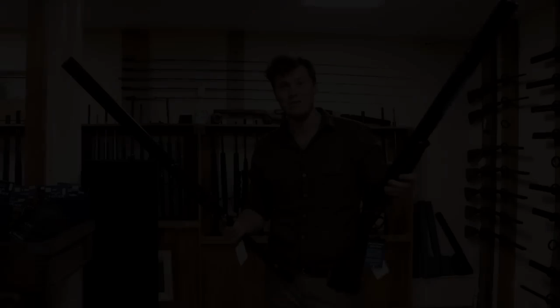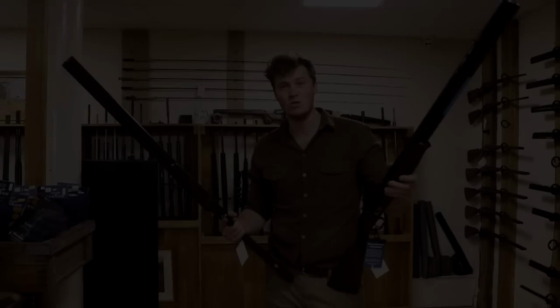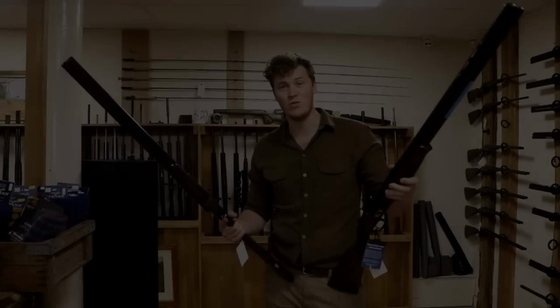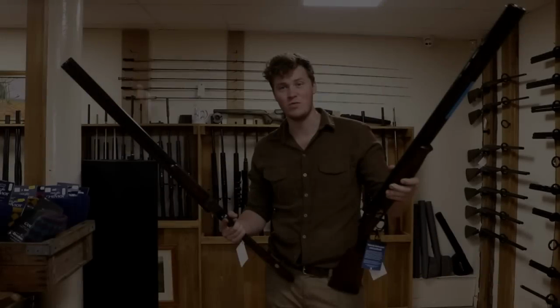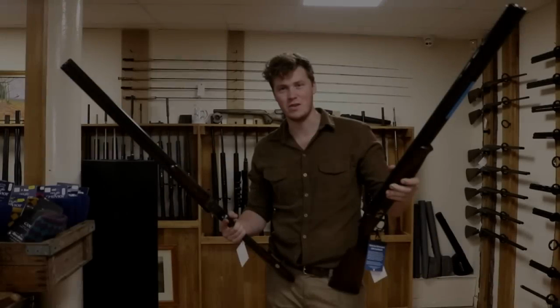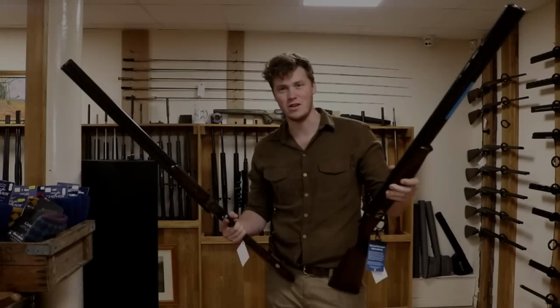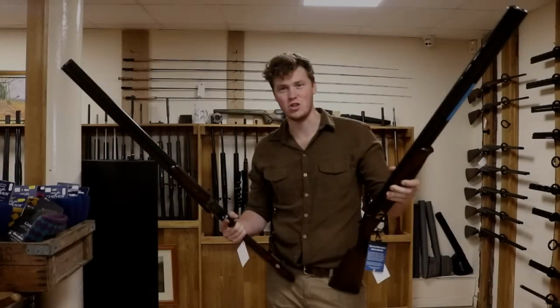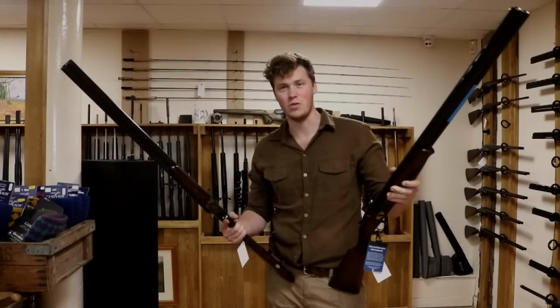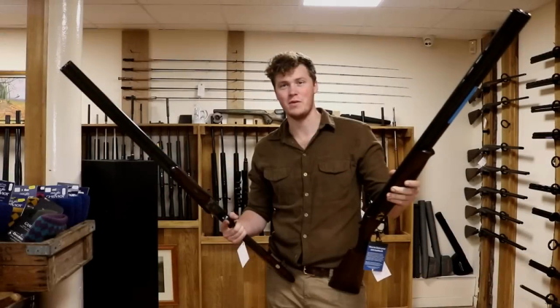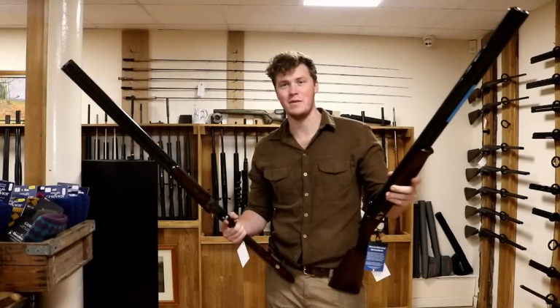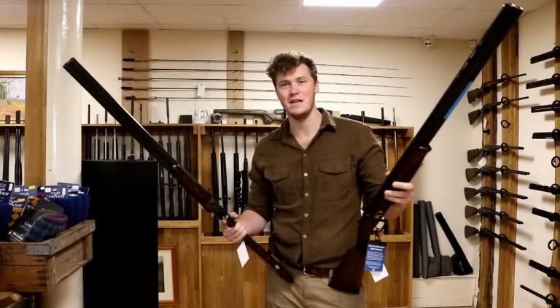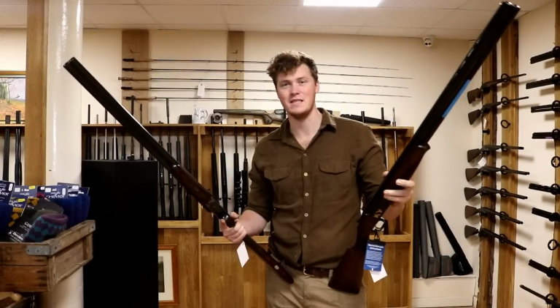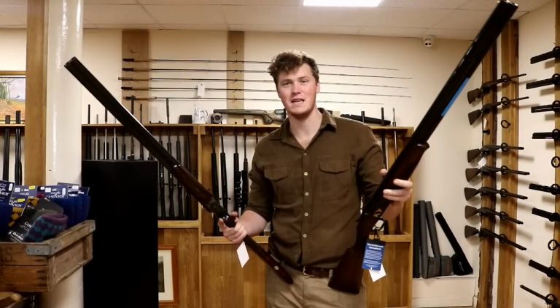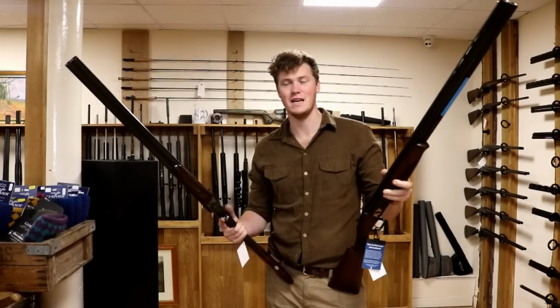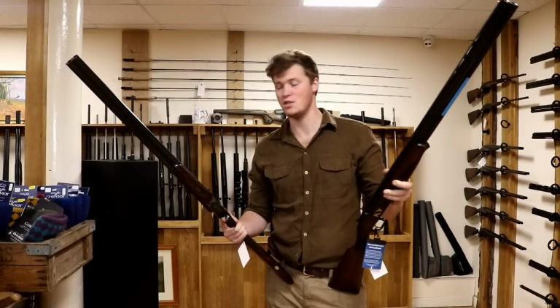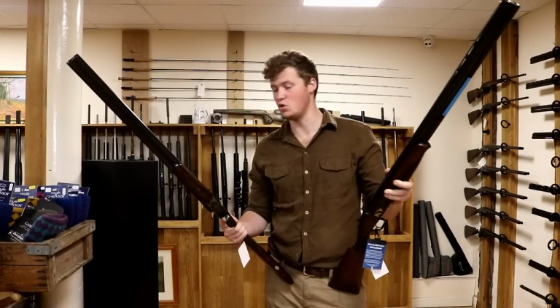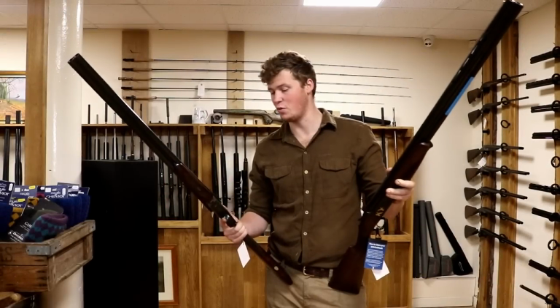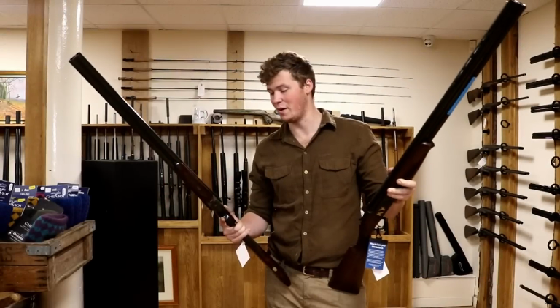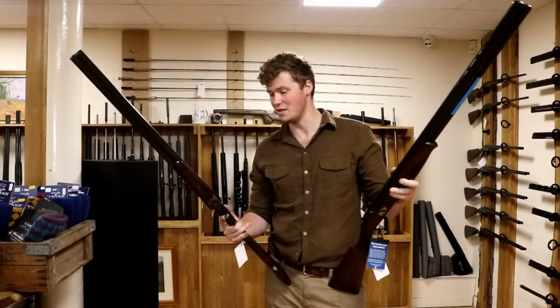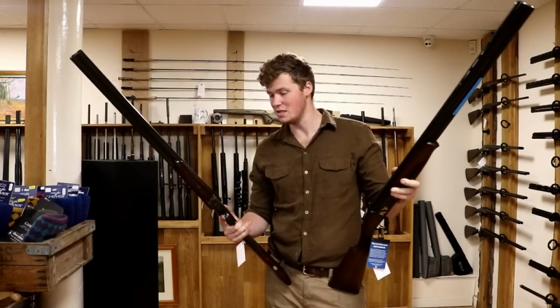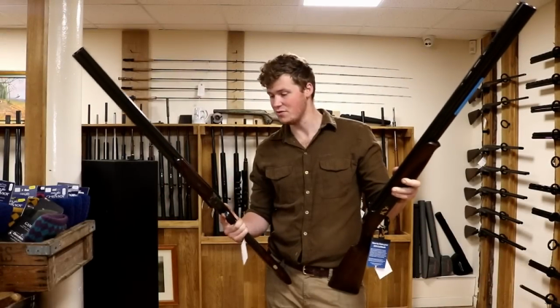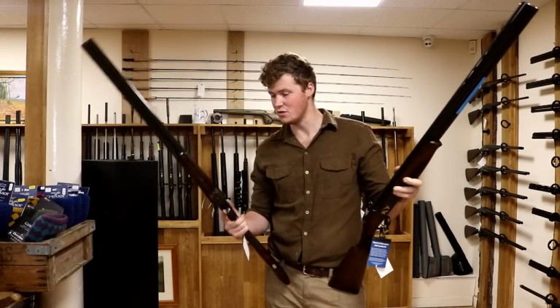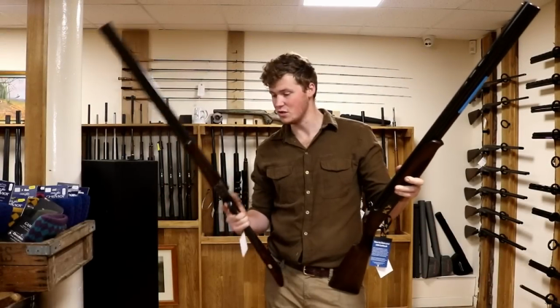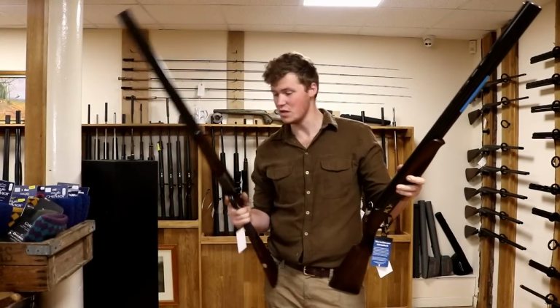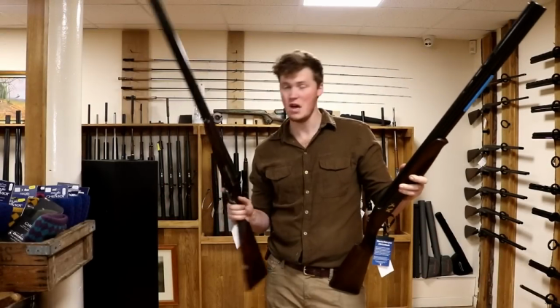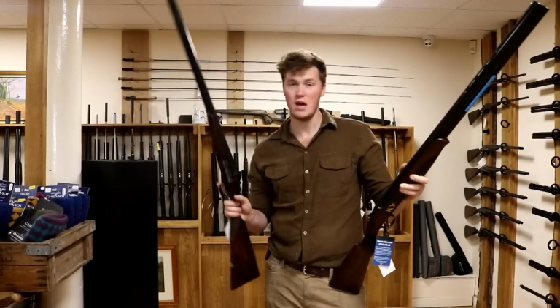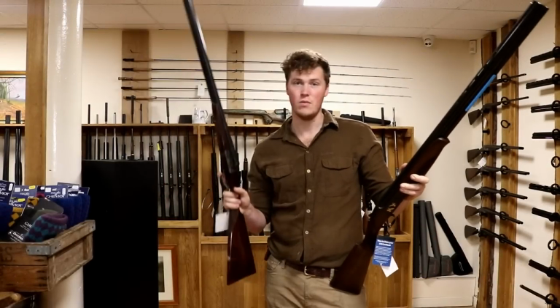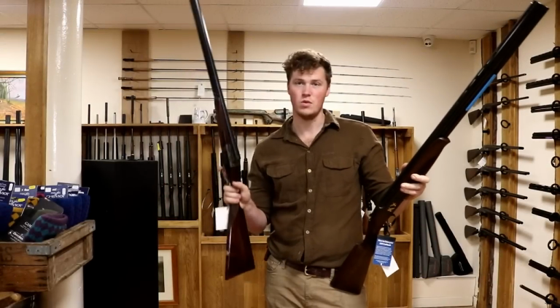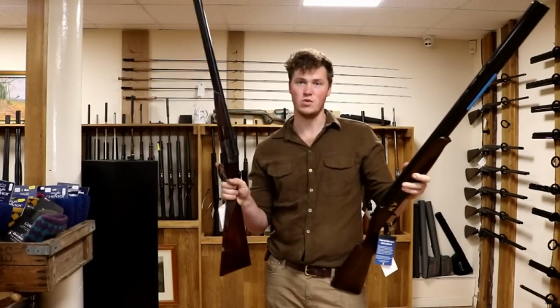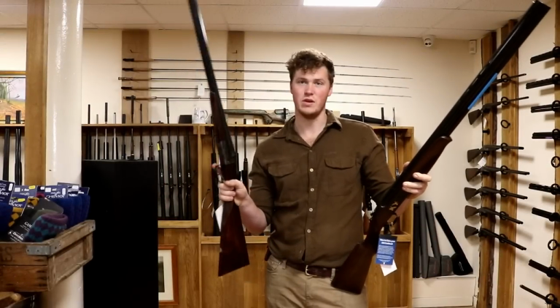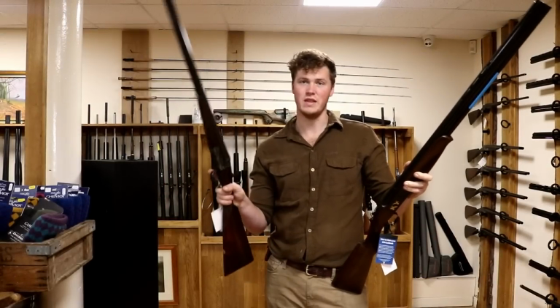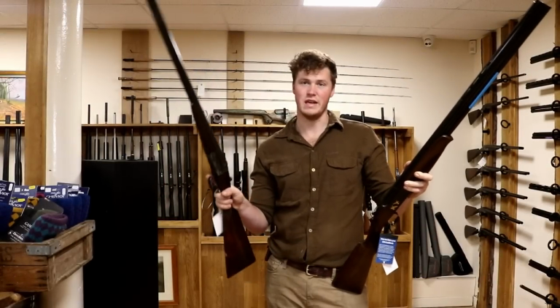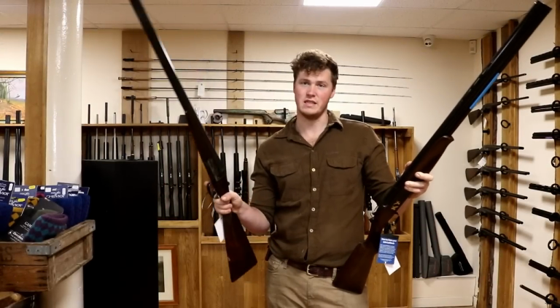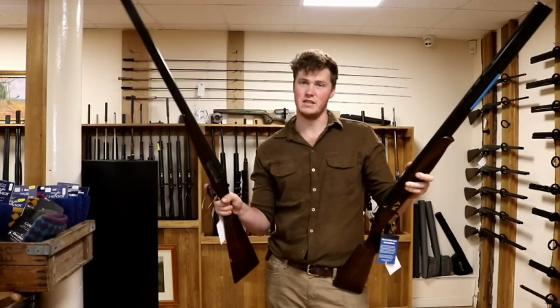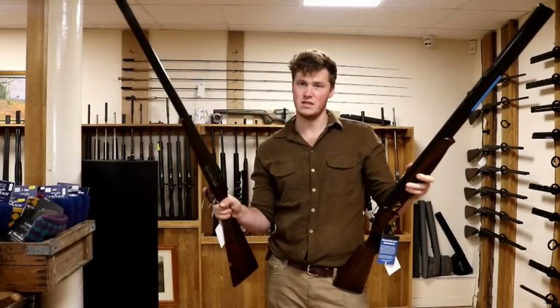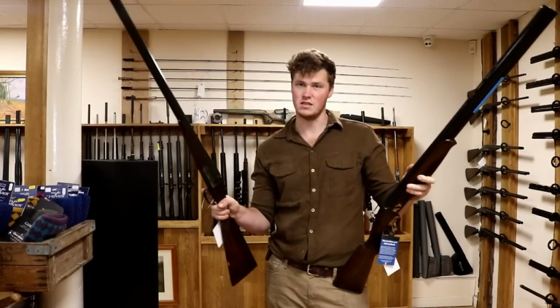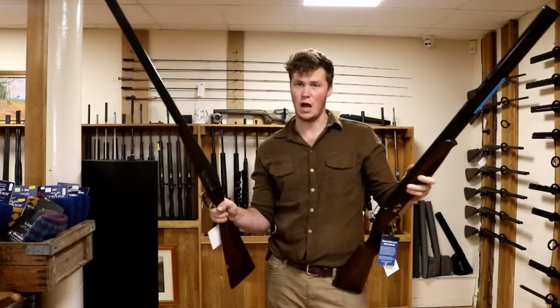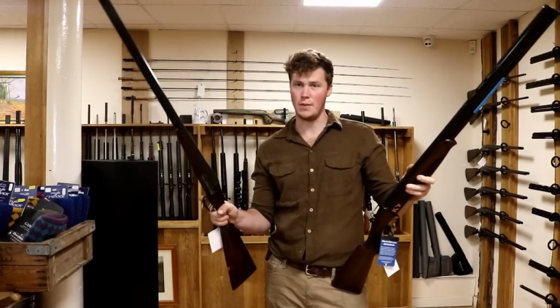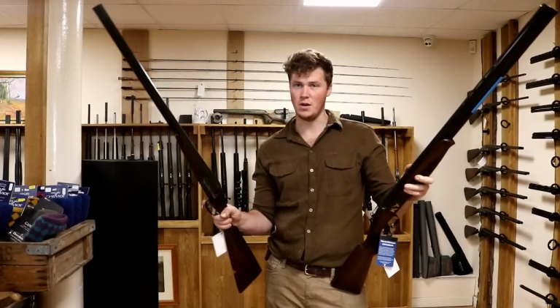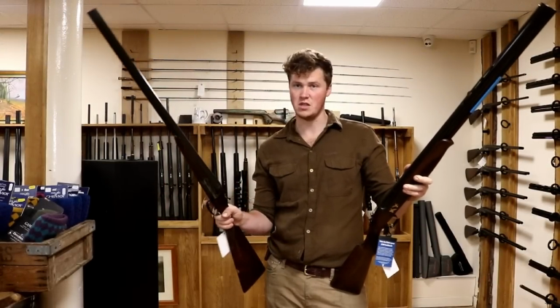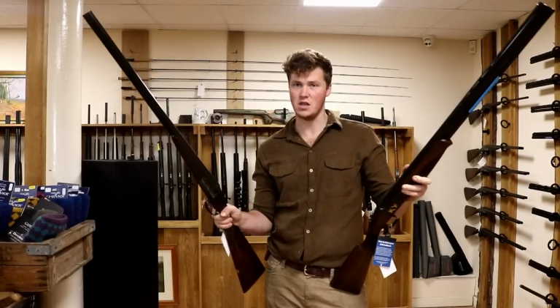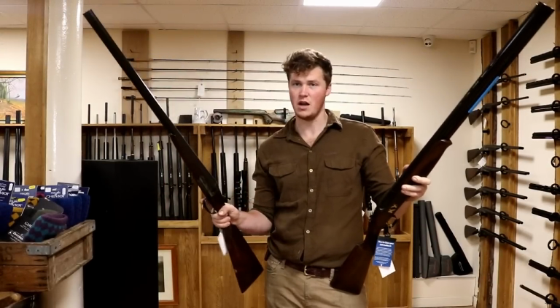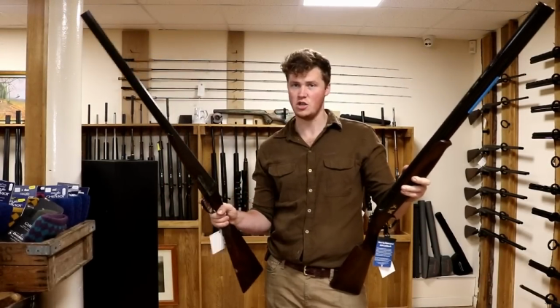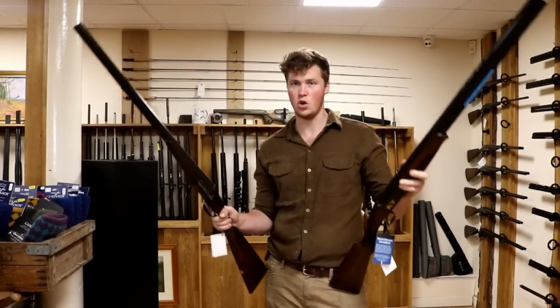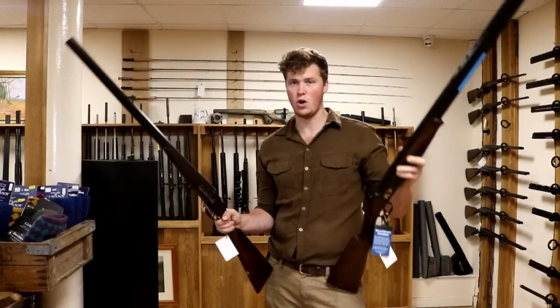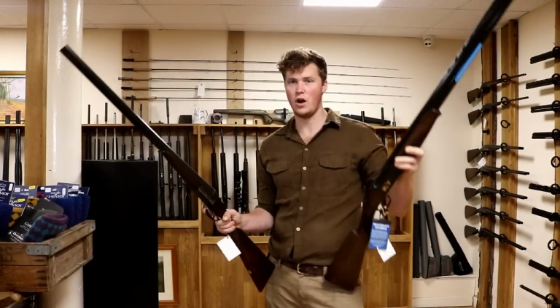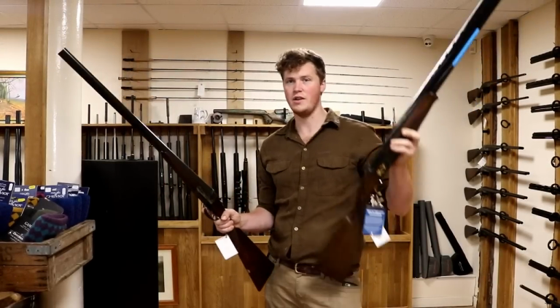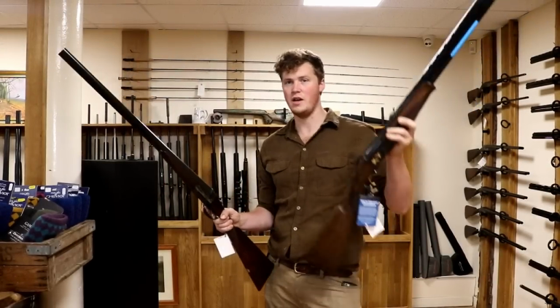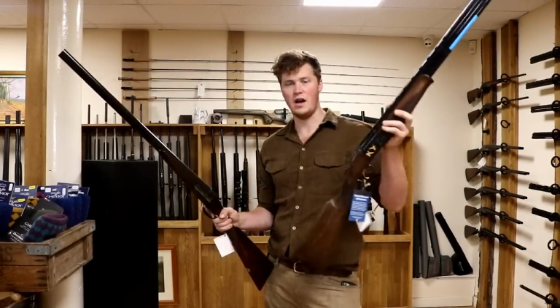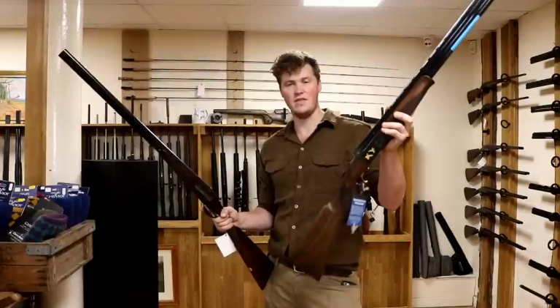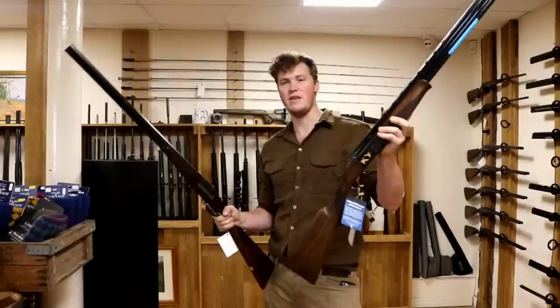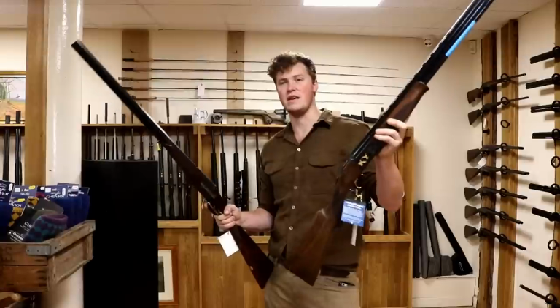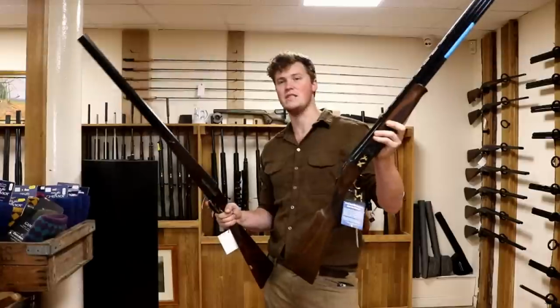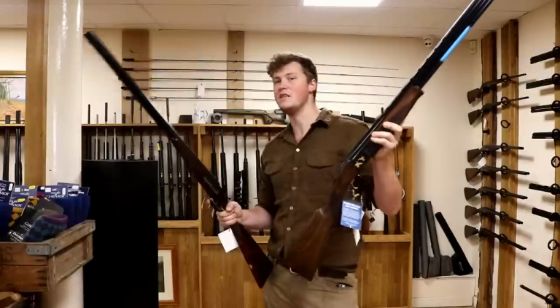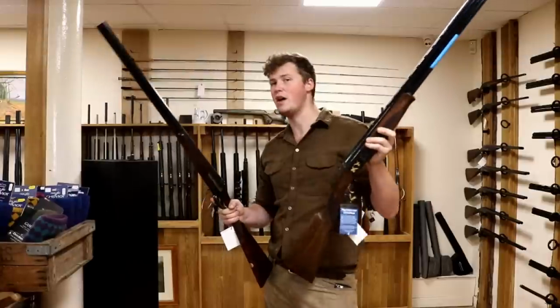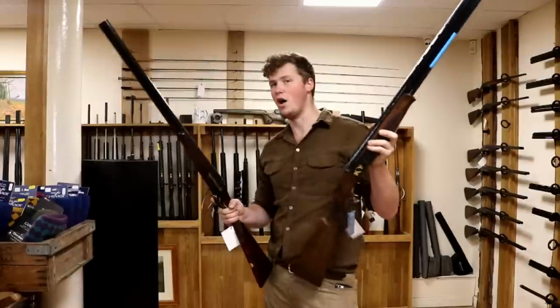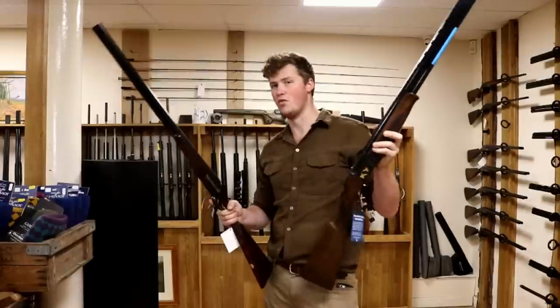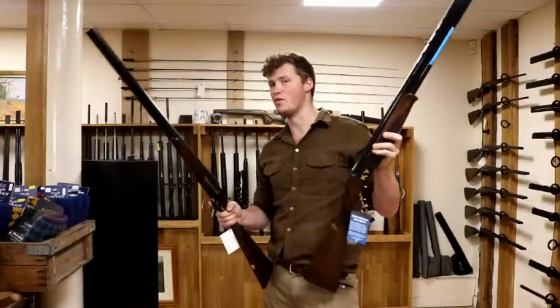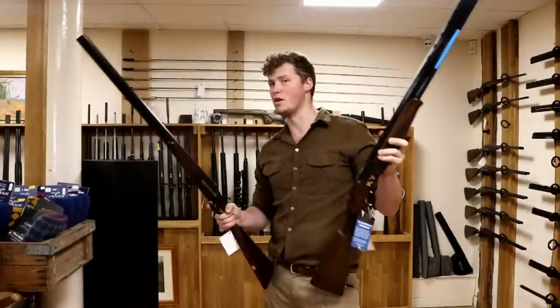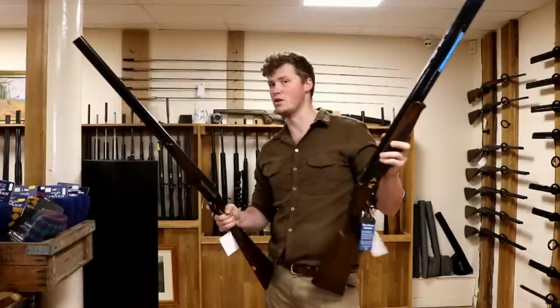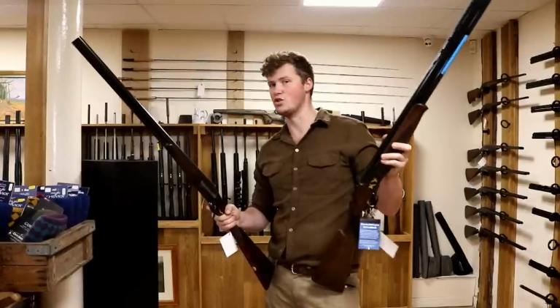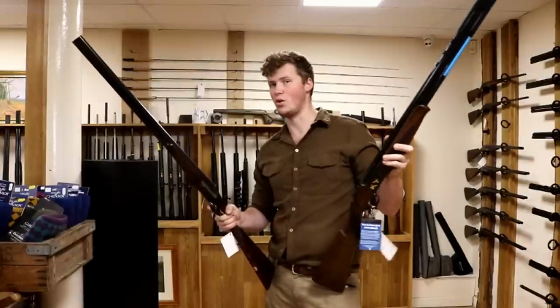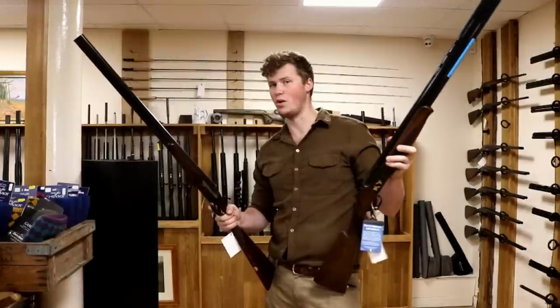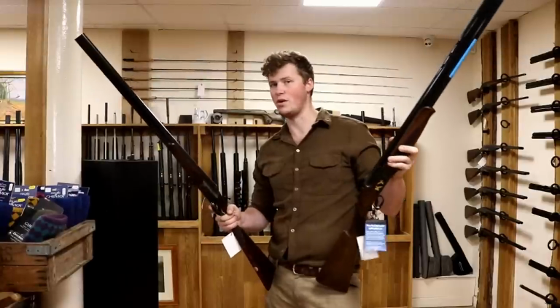I'm John from The Gun Shop and I'm here today to talk about the difference between this, the side-by-side shotgun, and this, the over-and-under shotgun.